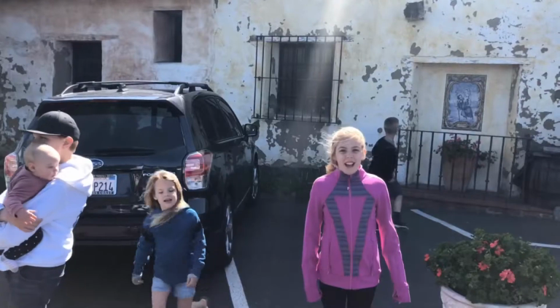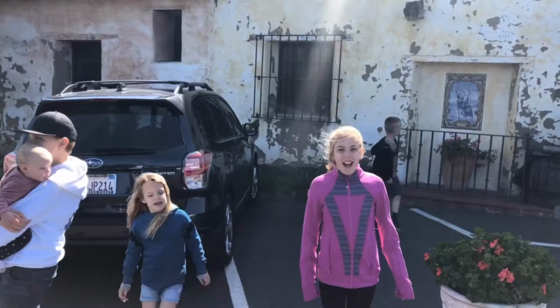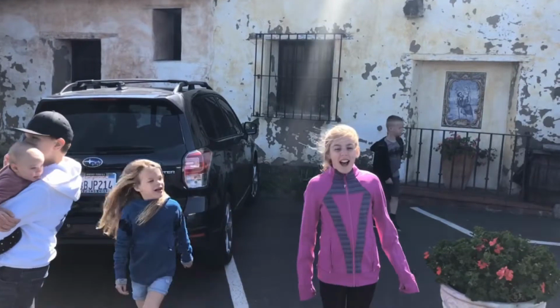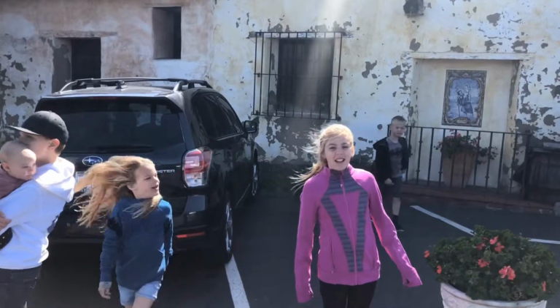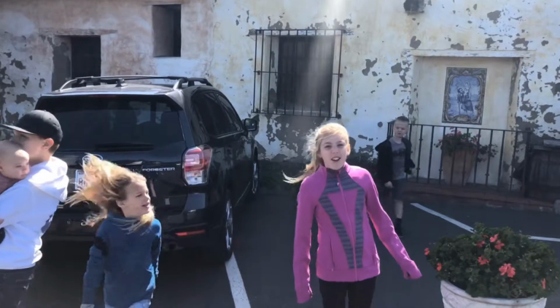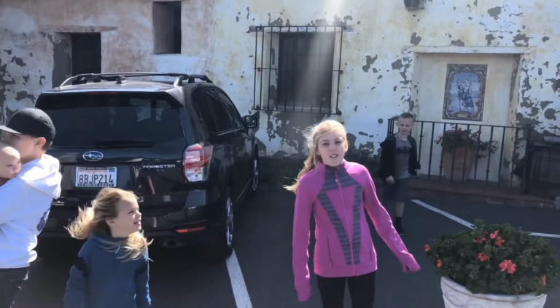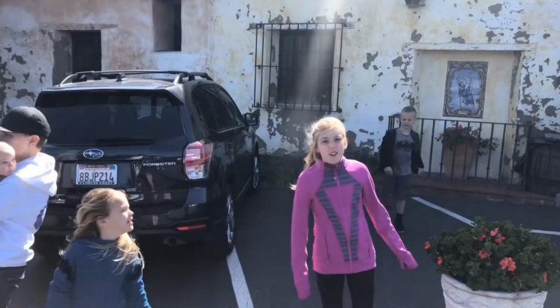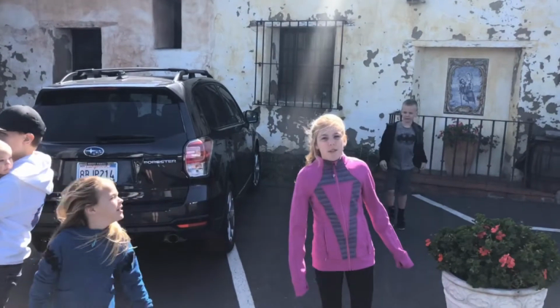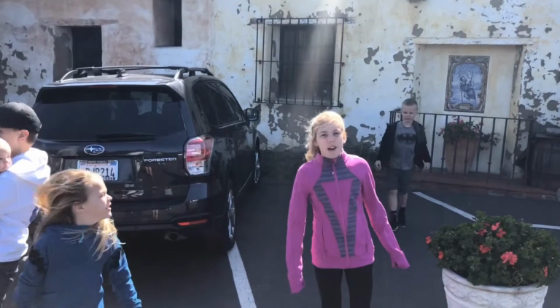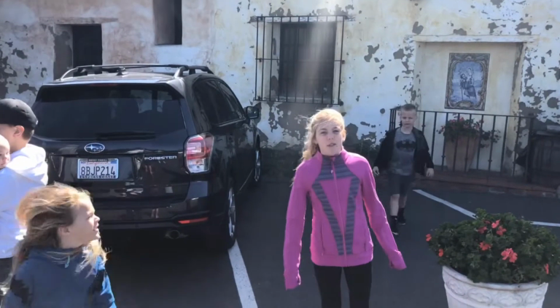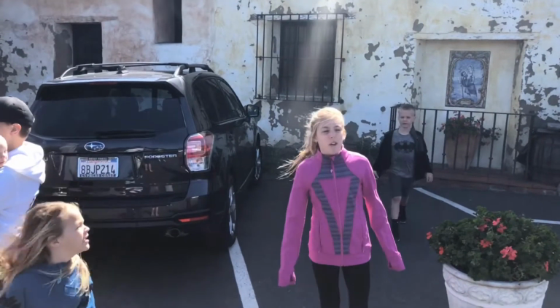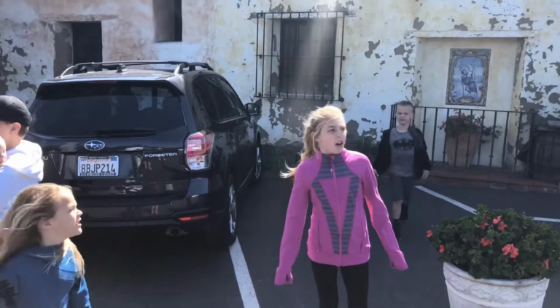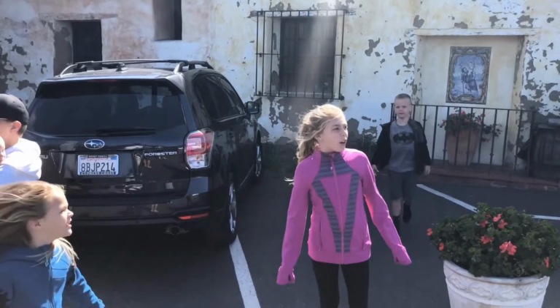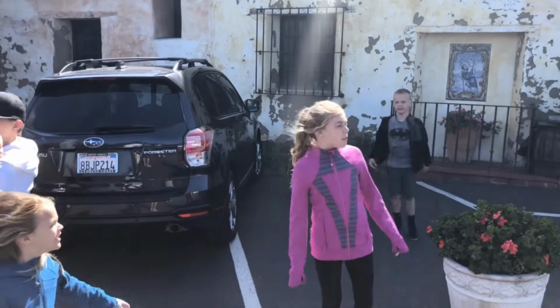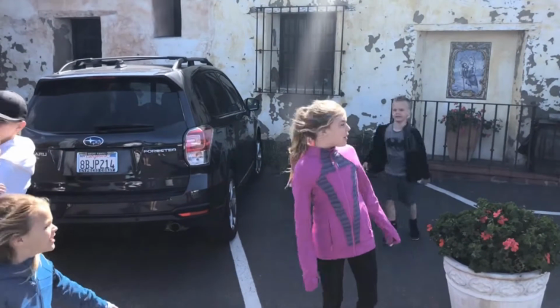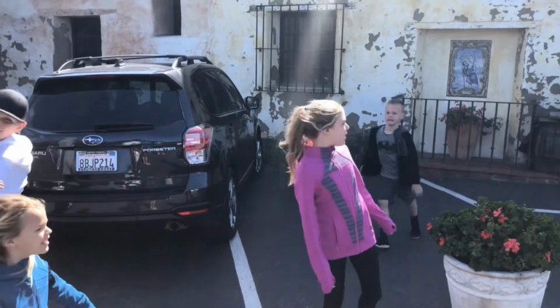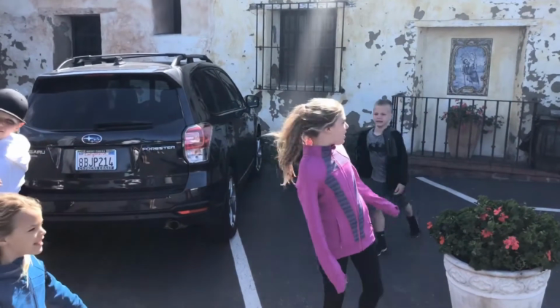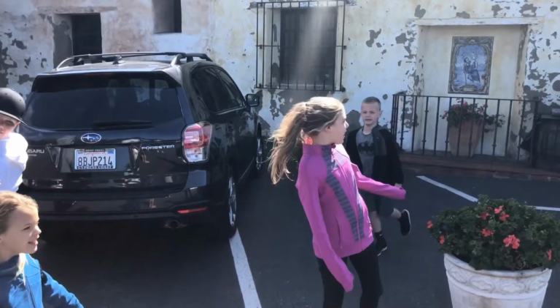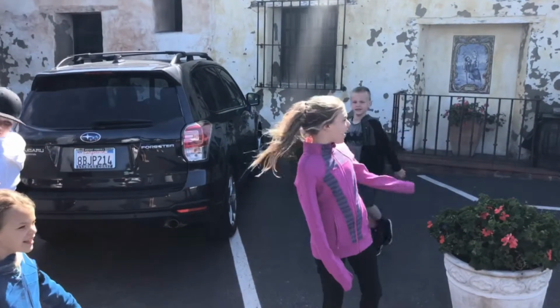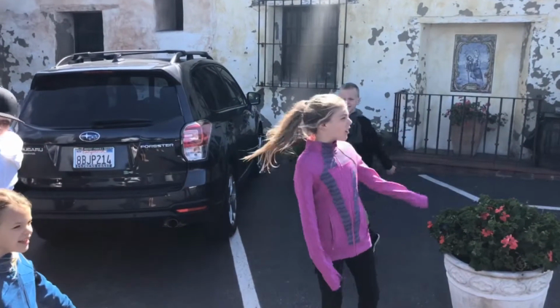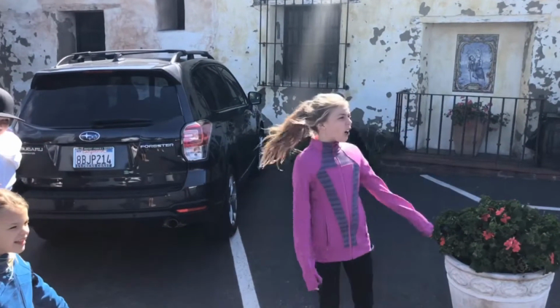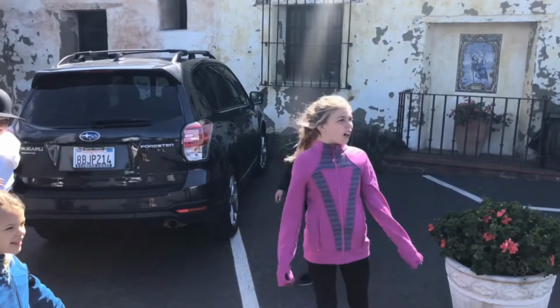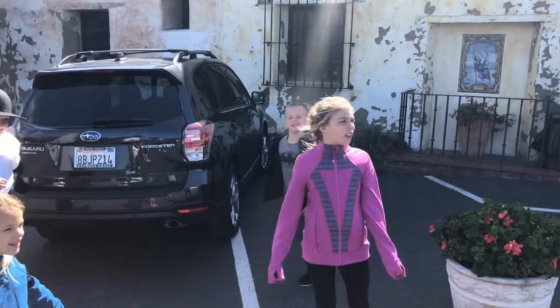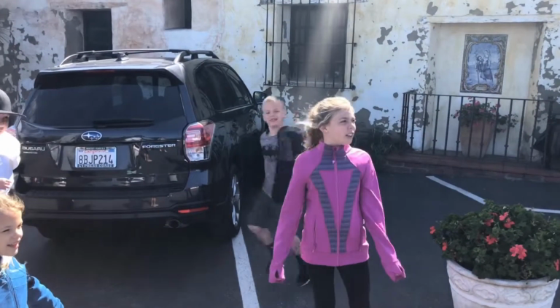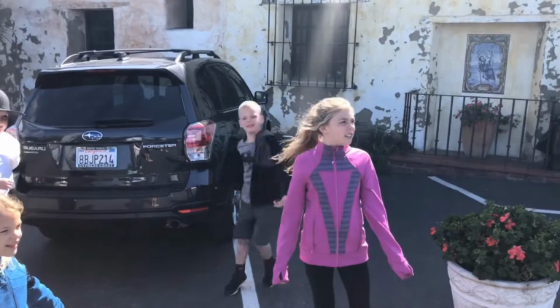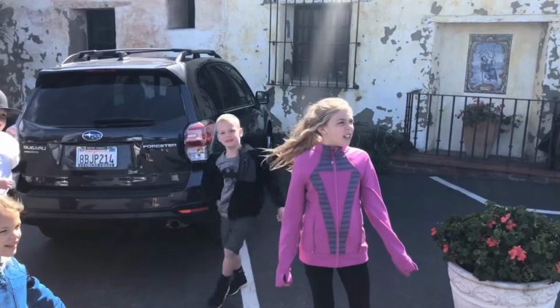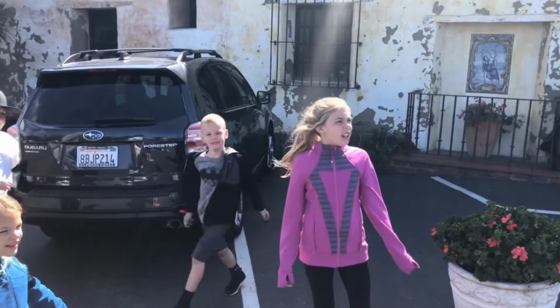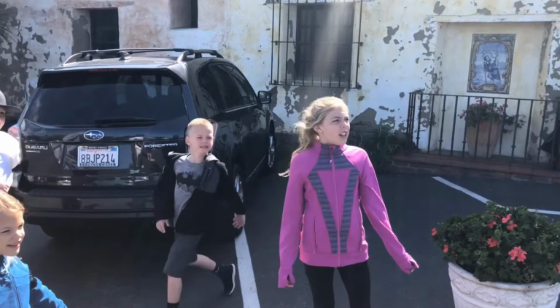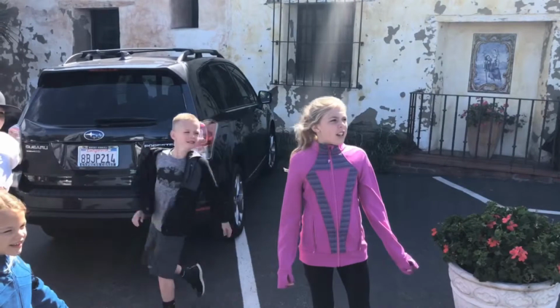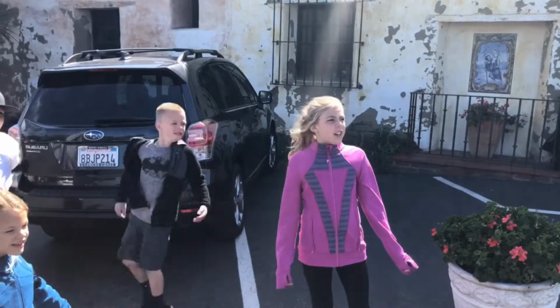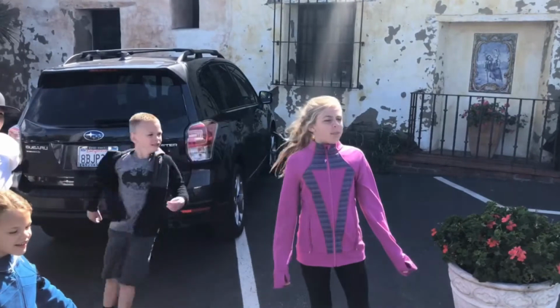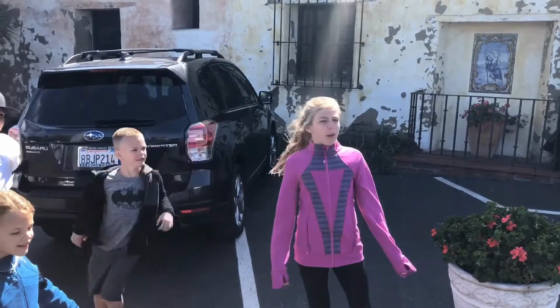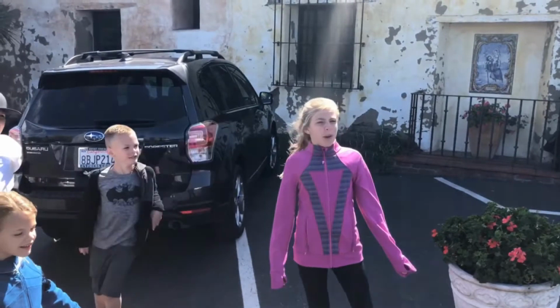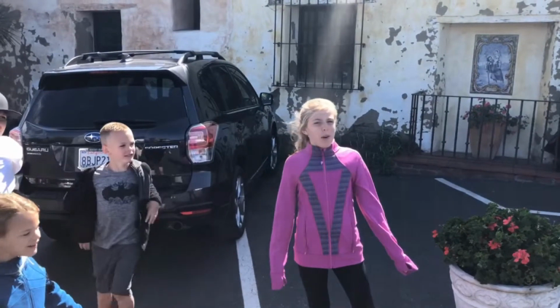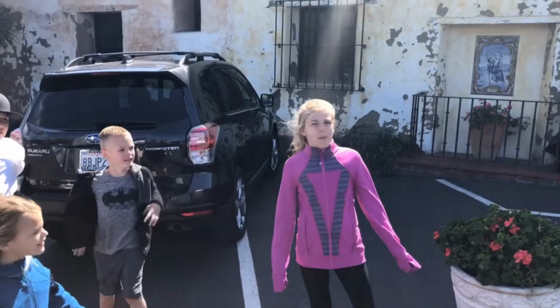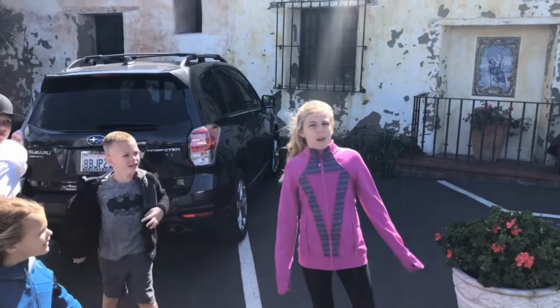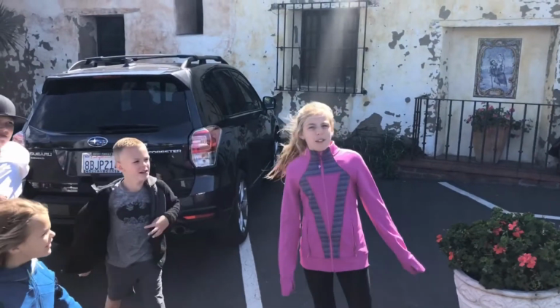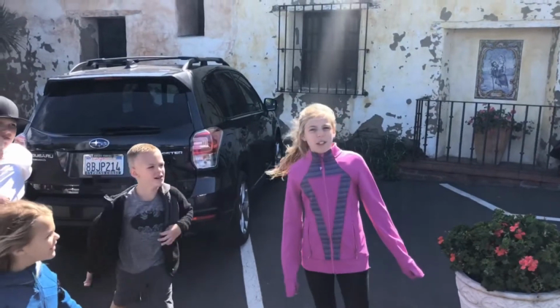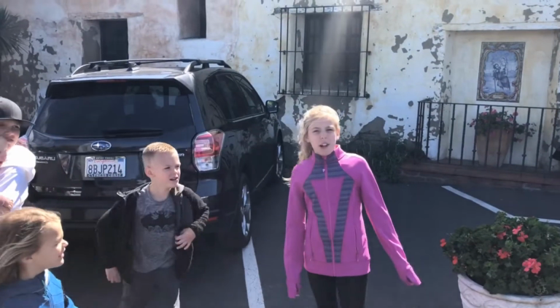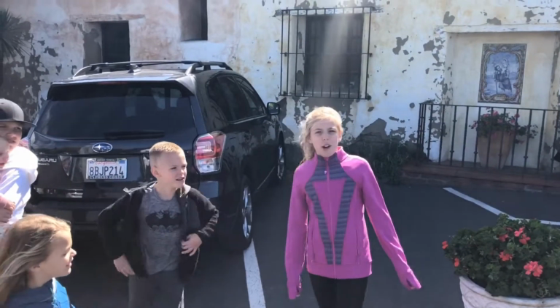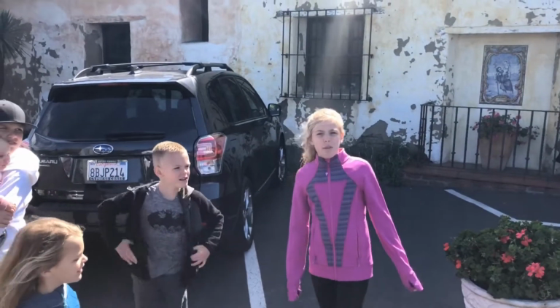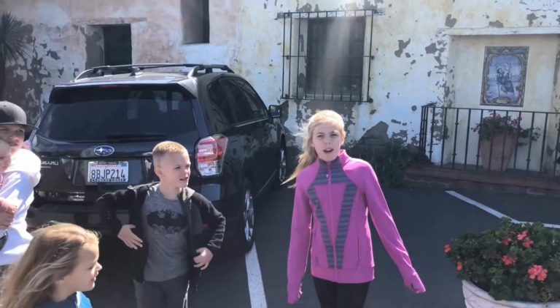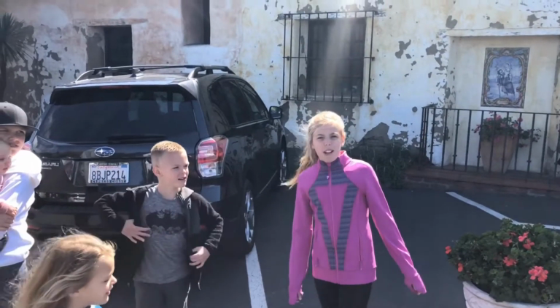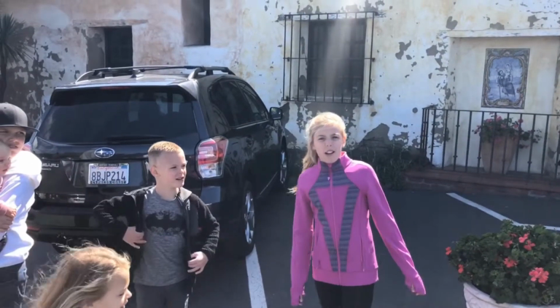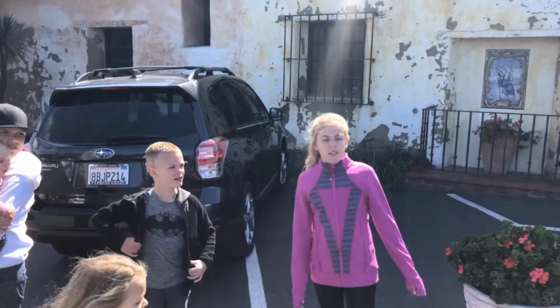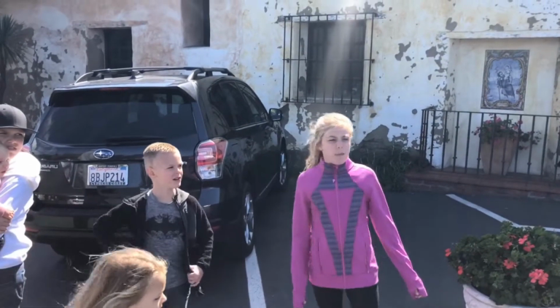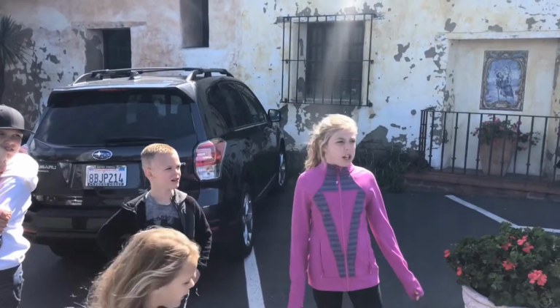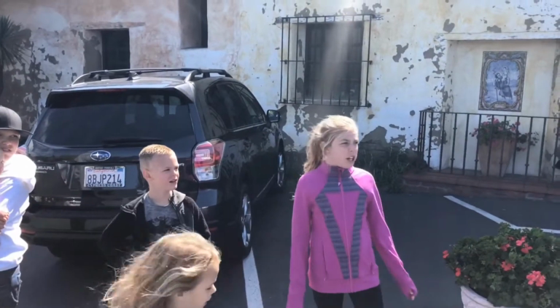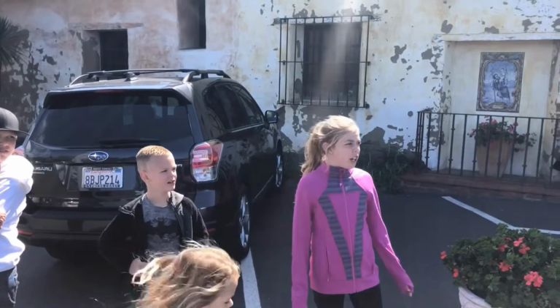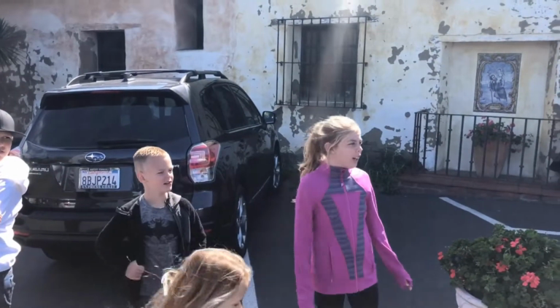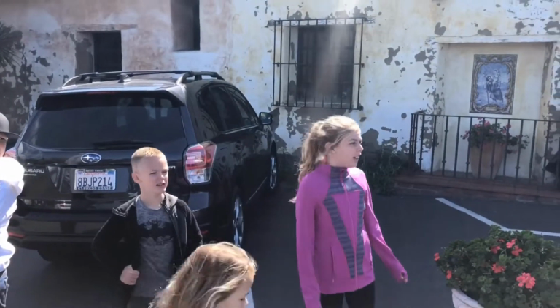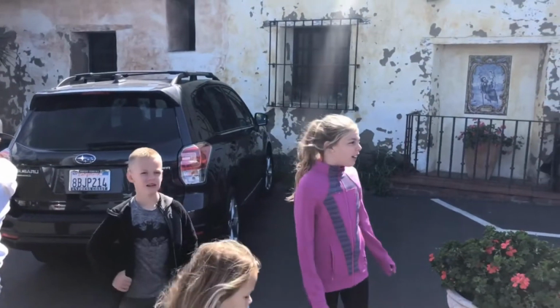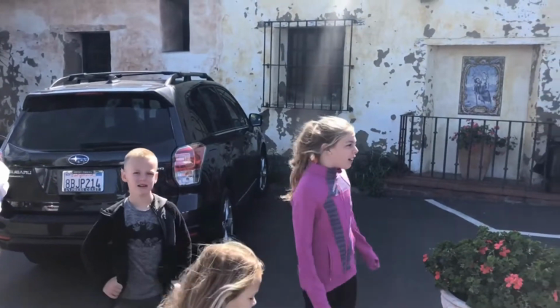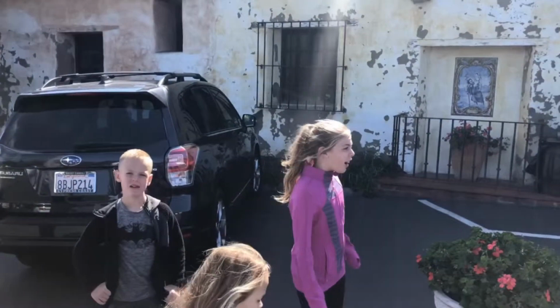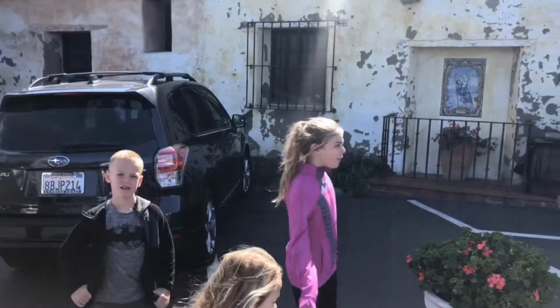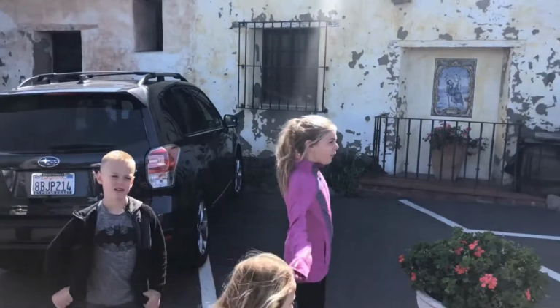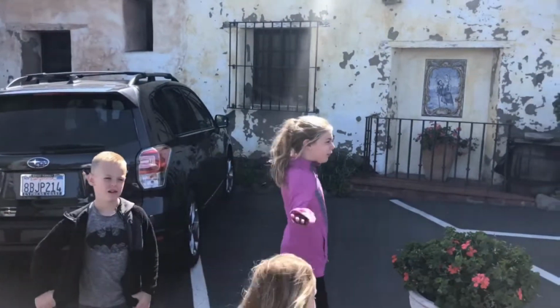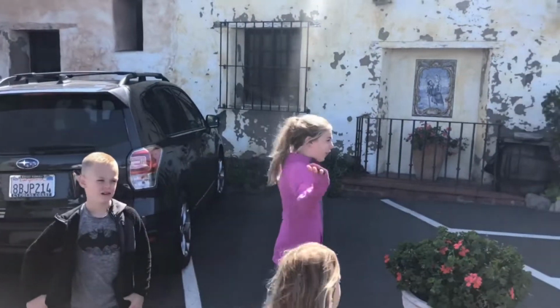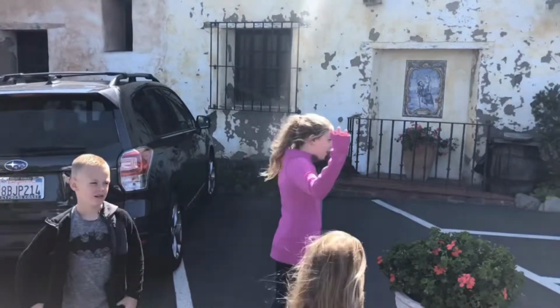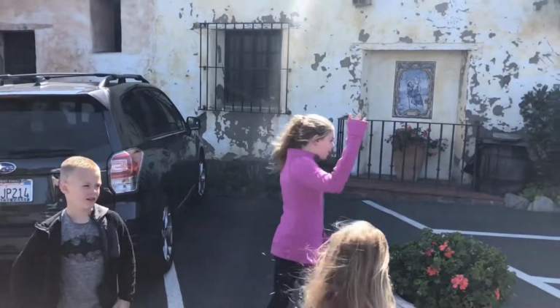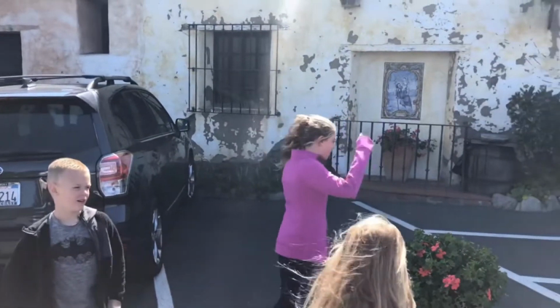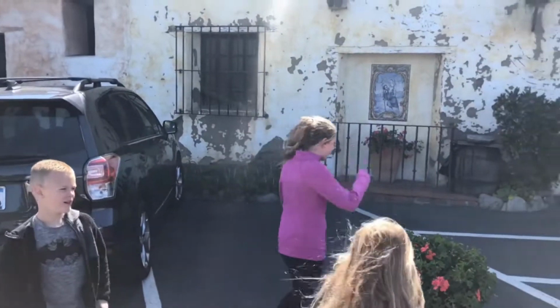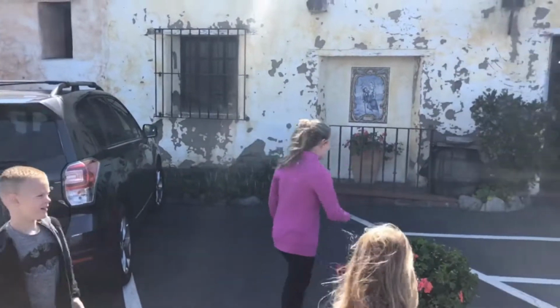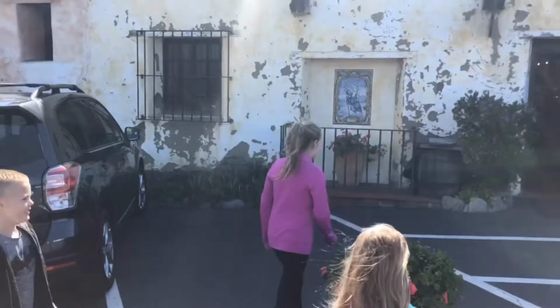Hello everyone, welcome to the San Carlos Borromeo Di Carmelo Mission. Come and follow me.